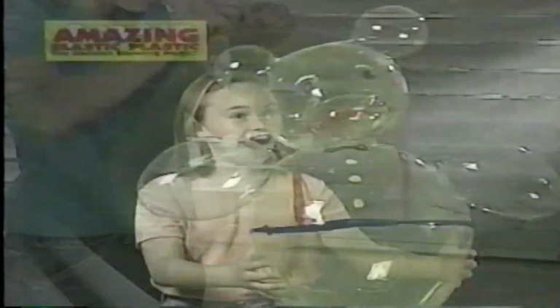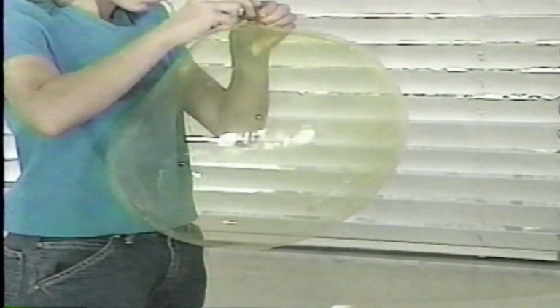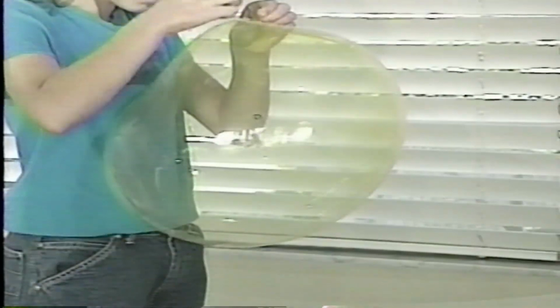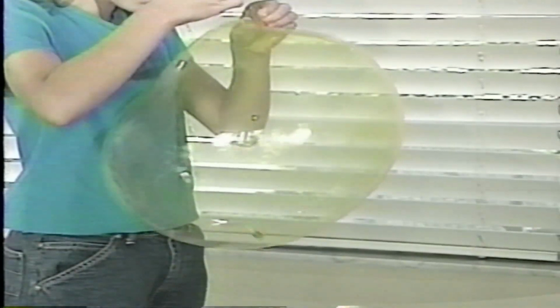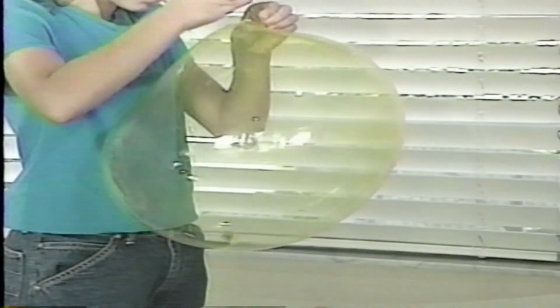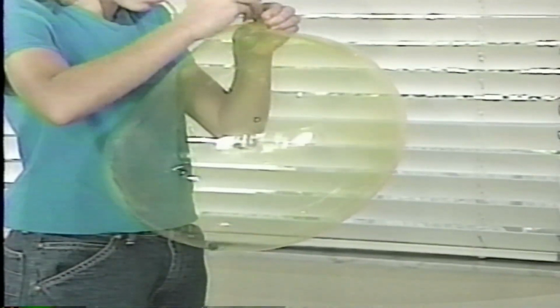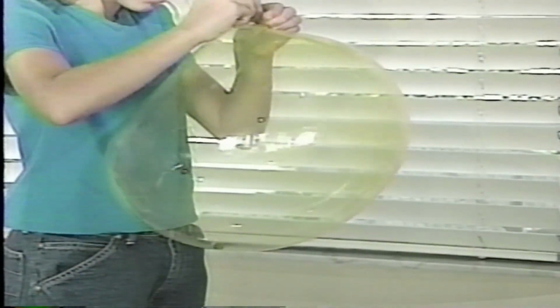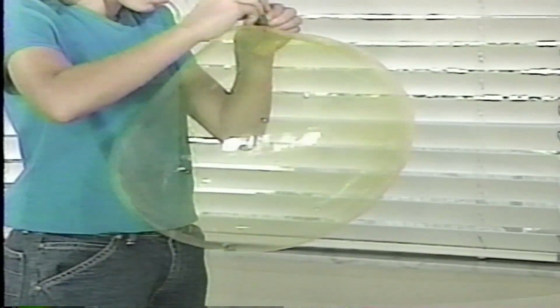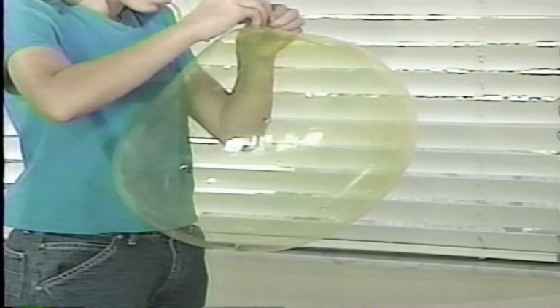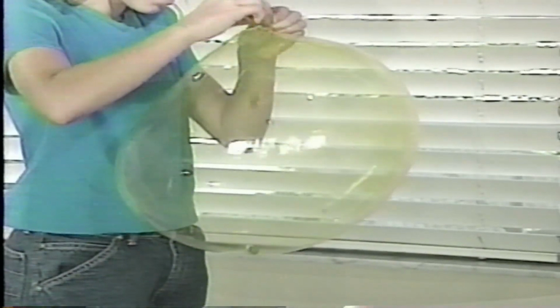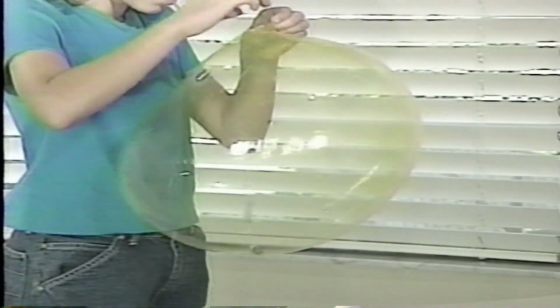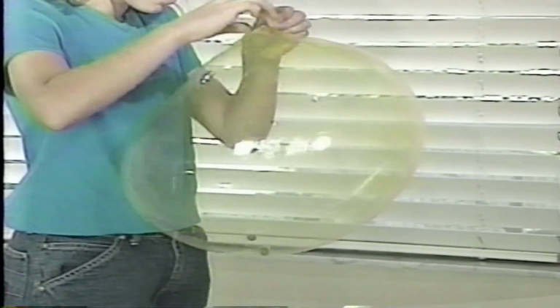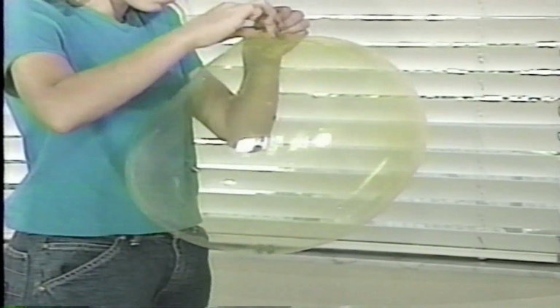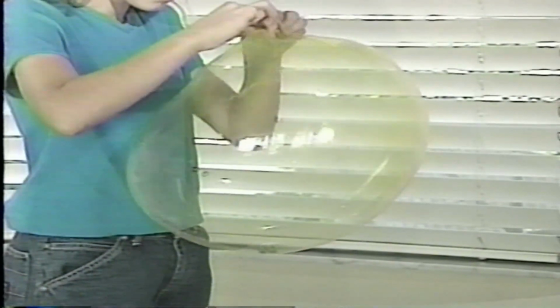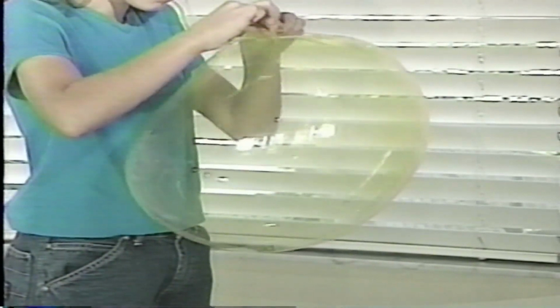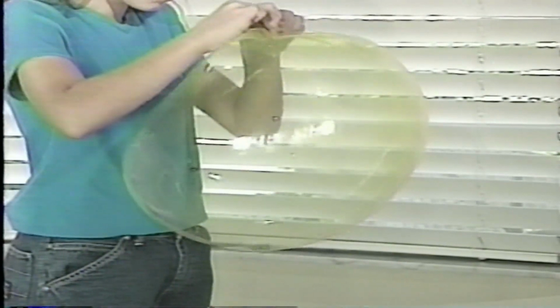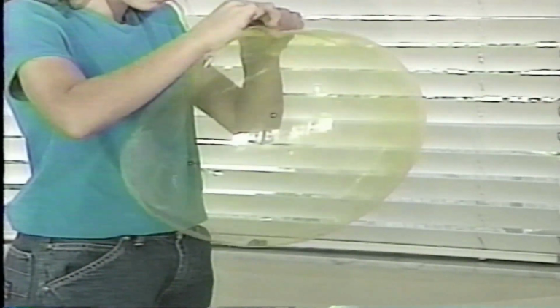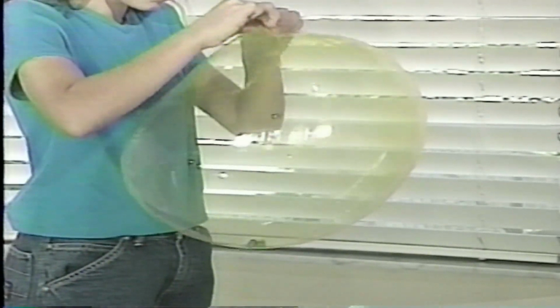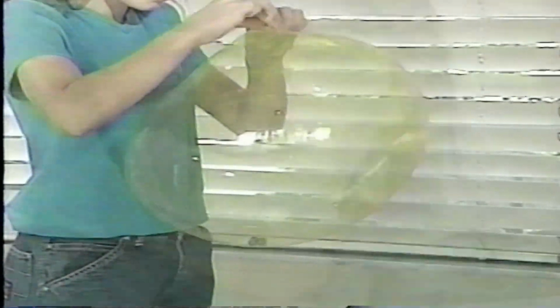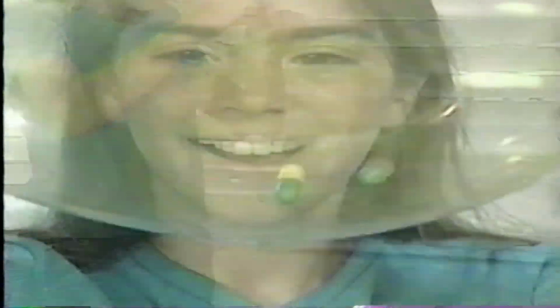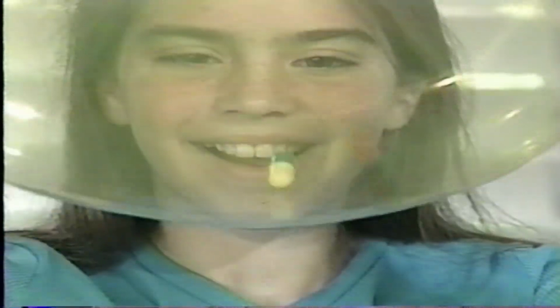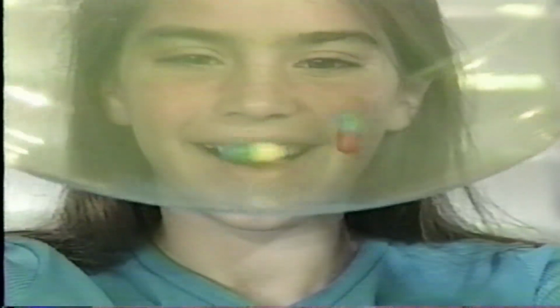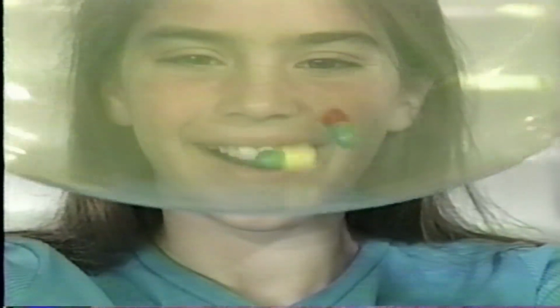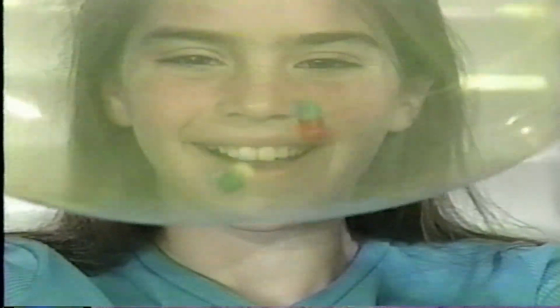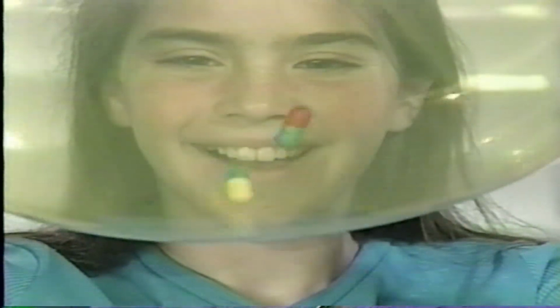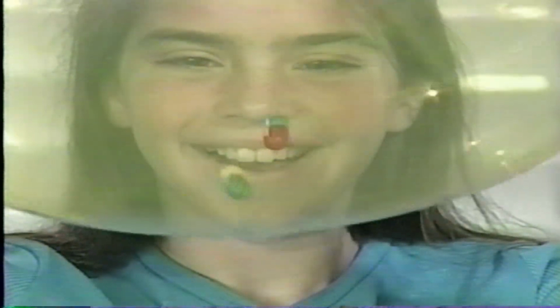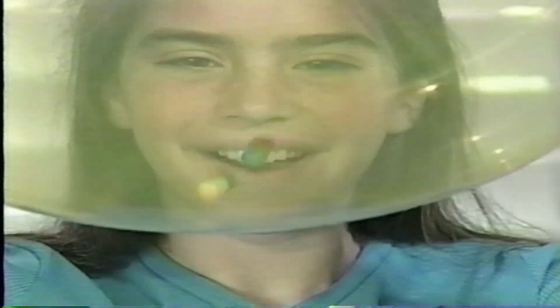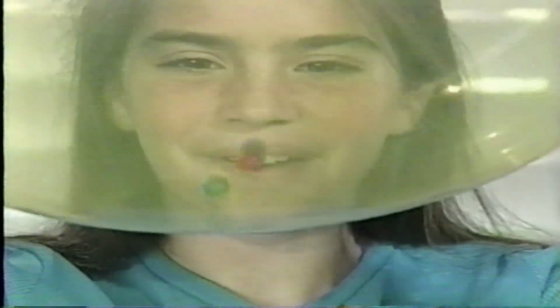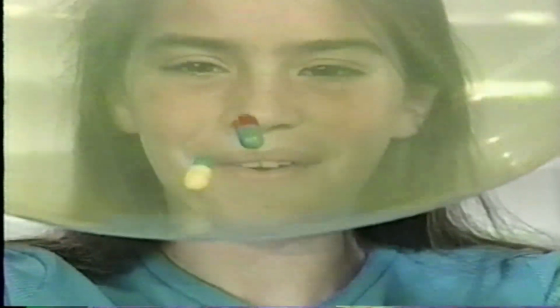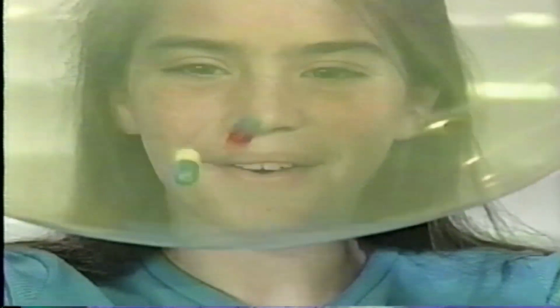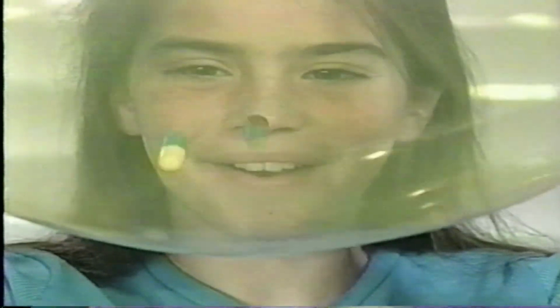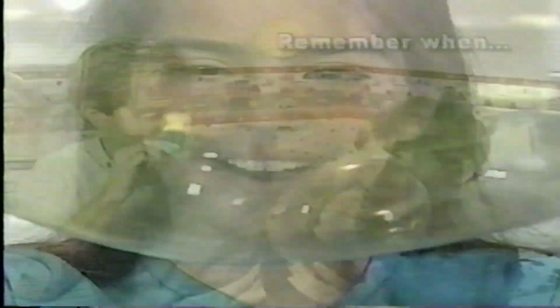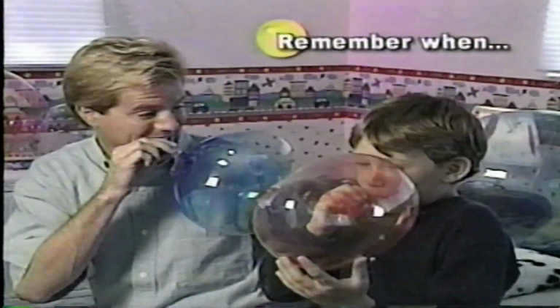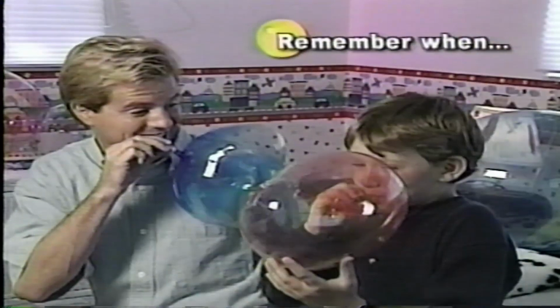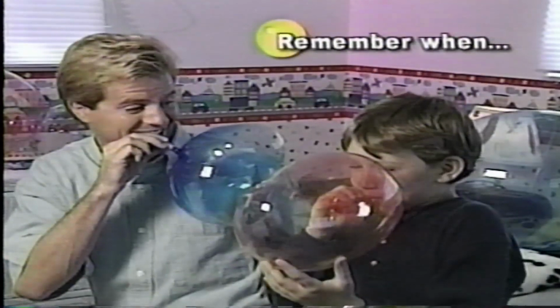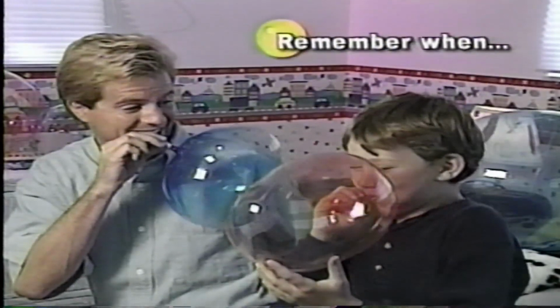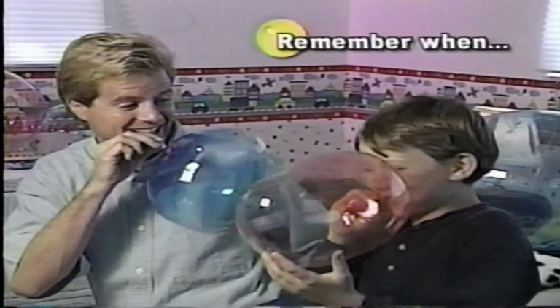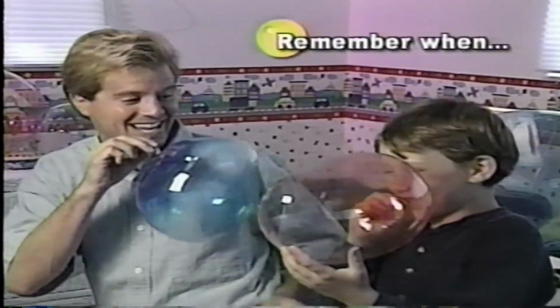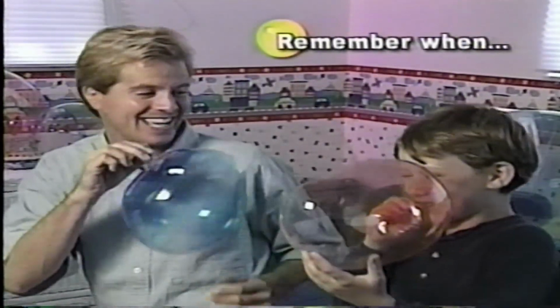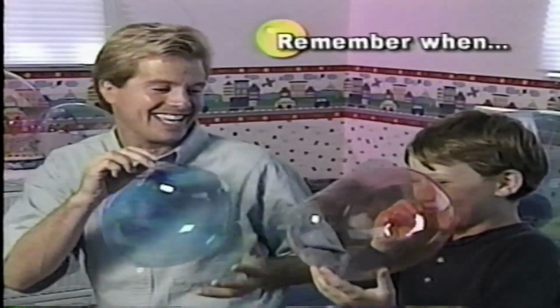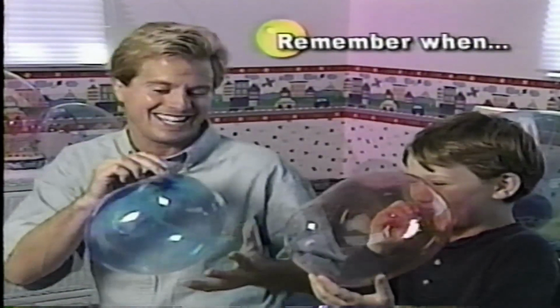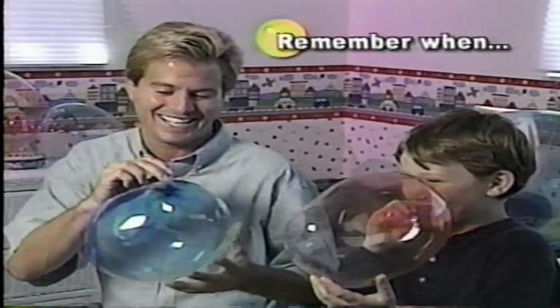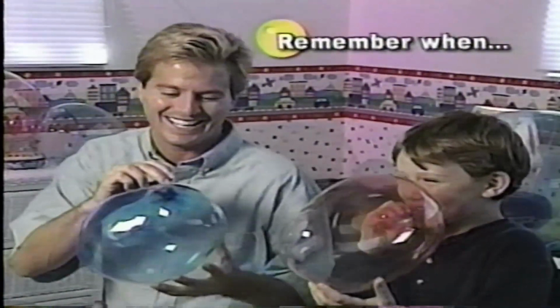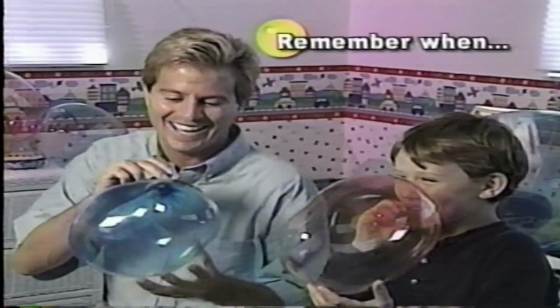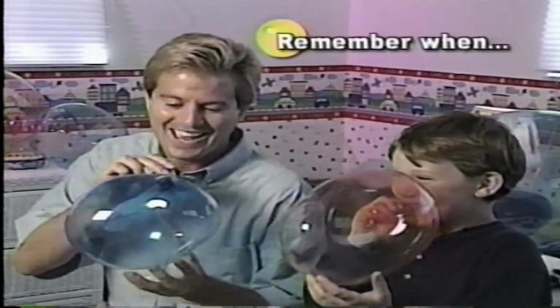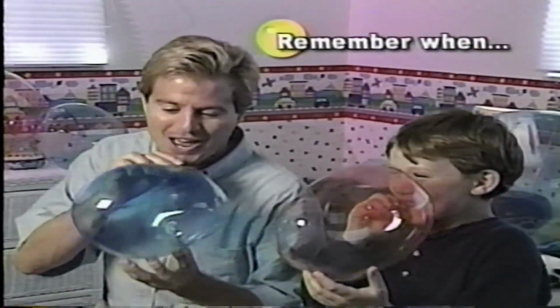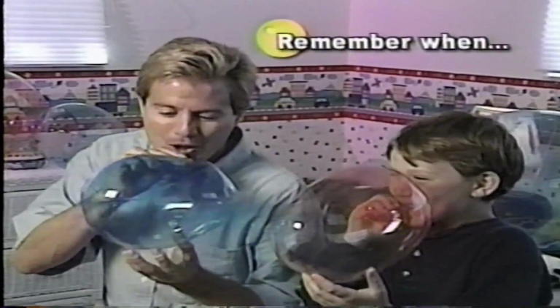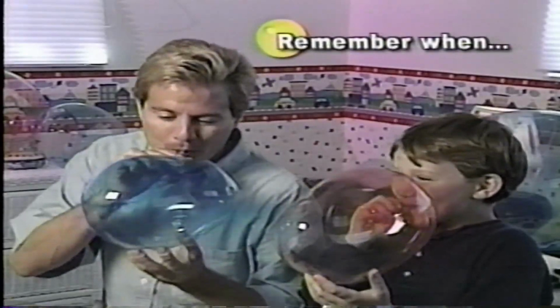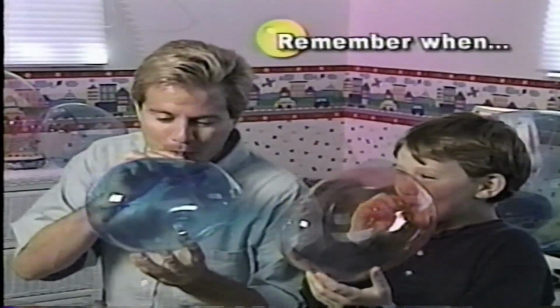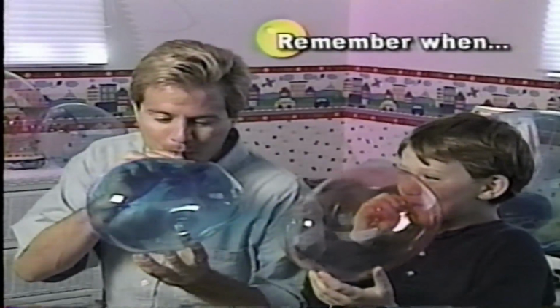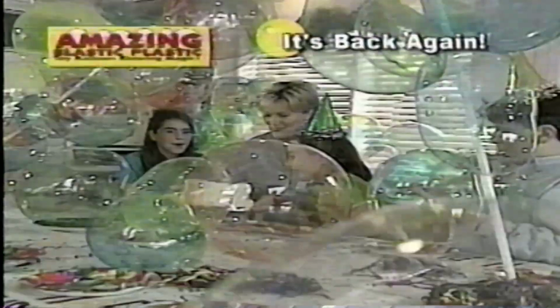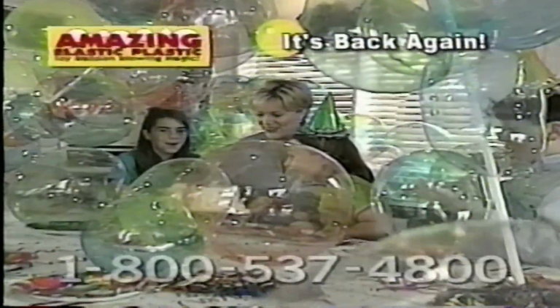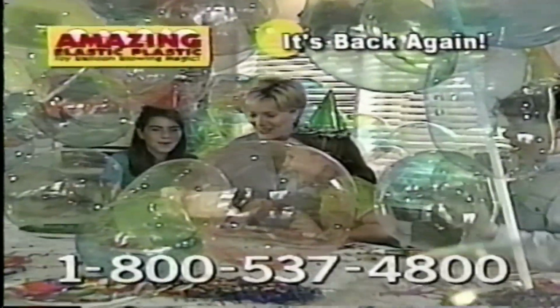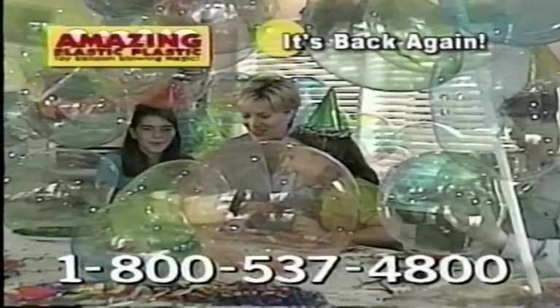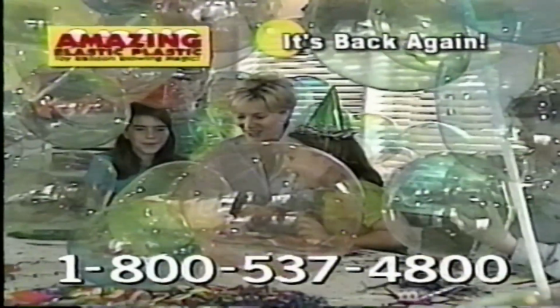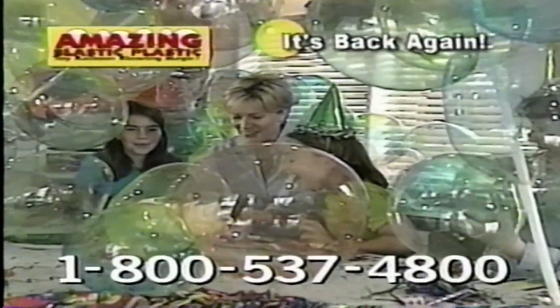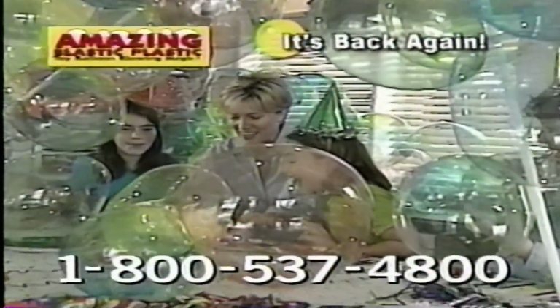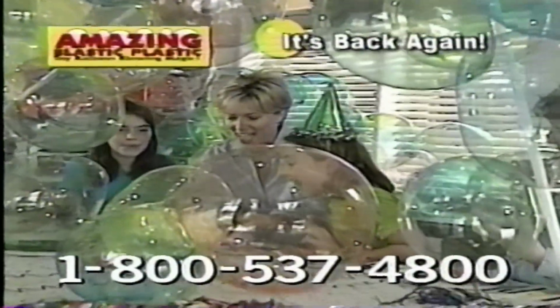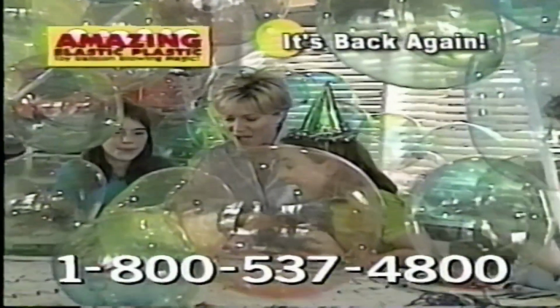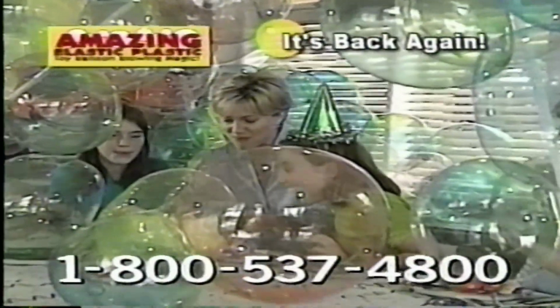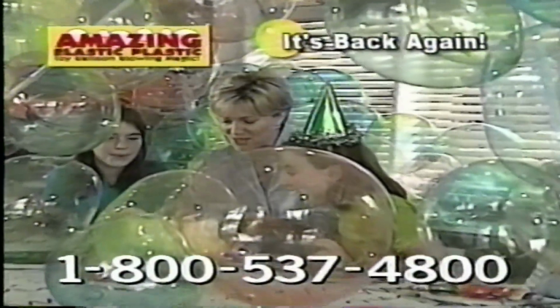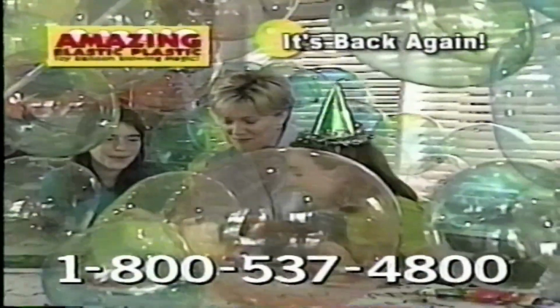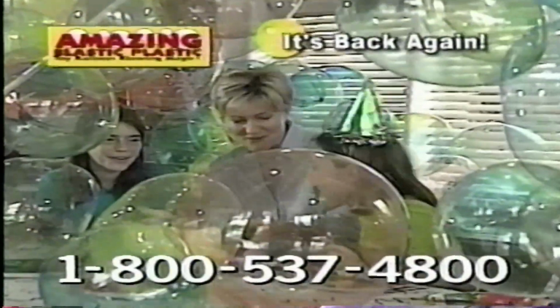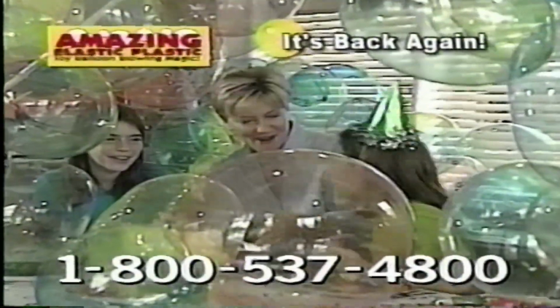Put crazy jumping beans inside and send them for a ride. Parents, you remember when — well, it's back again.